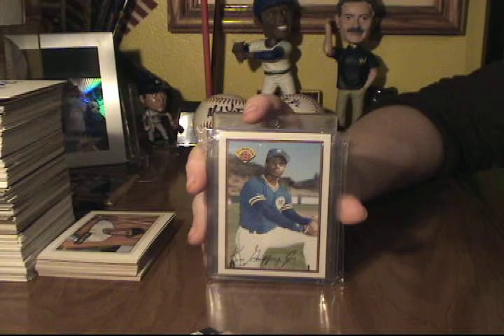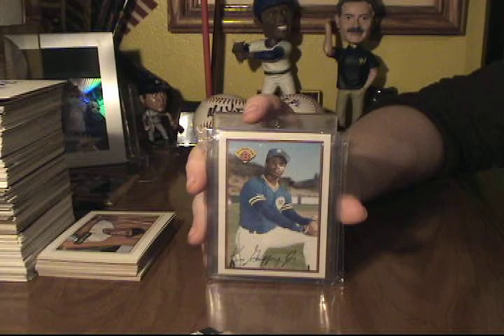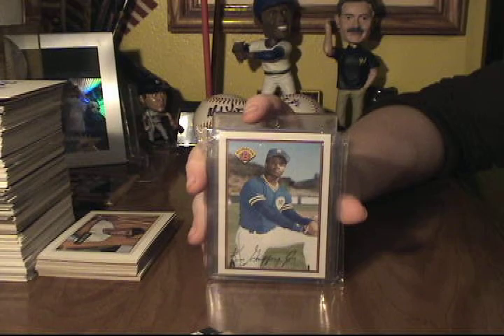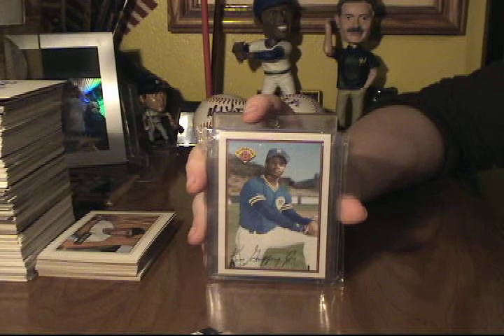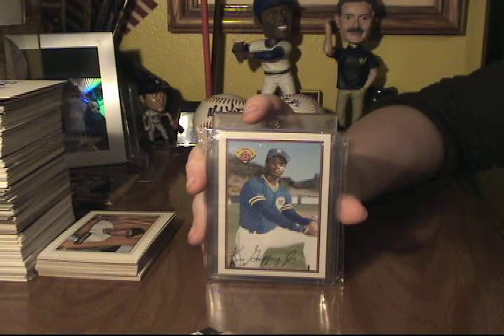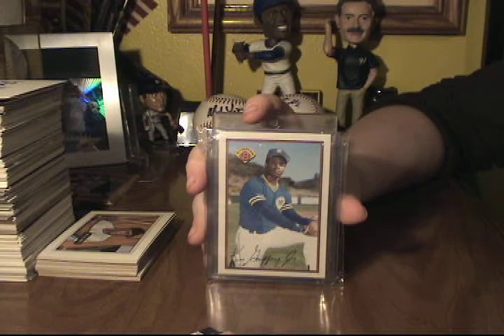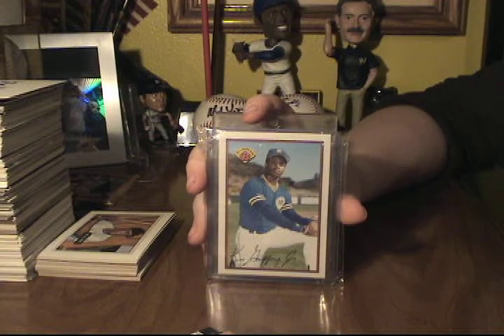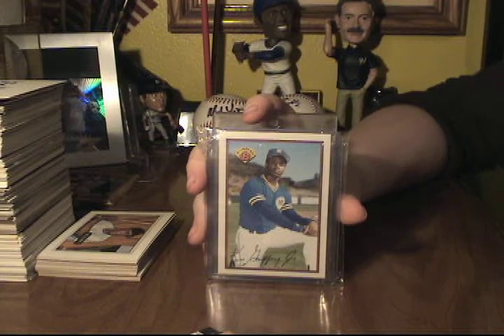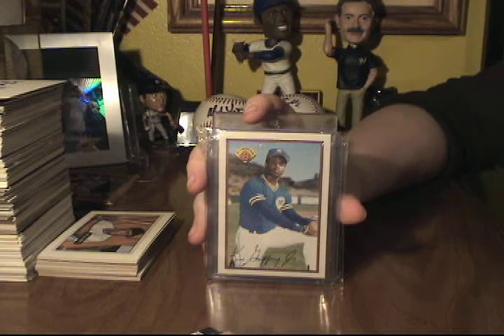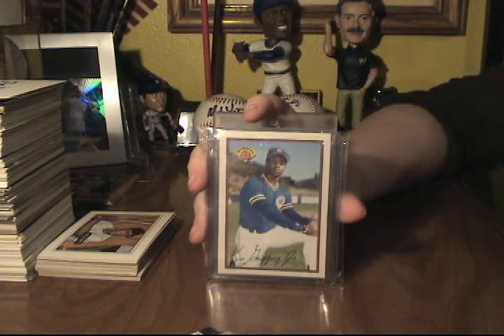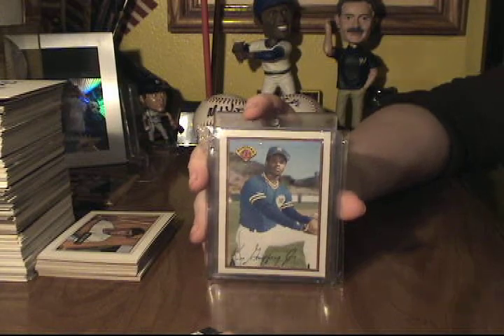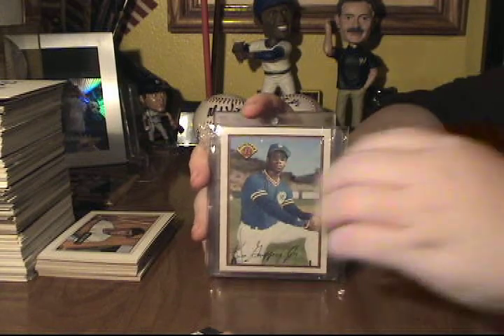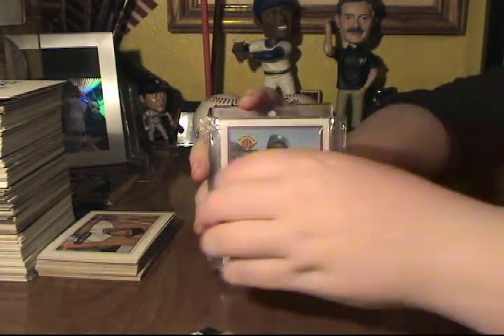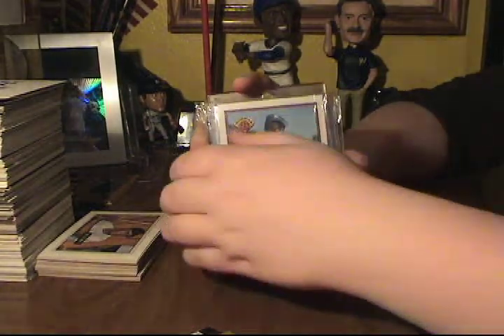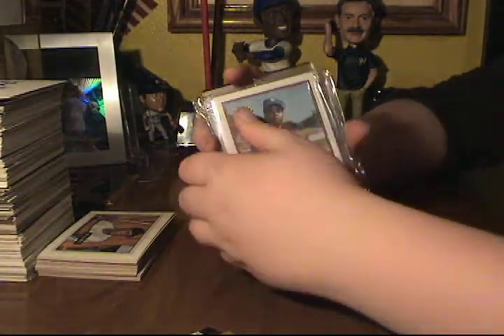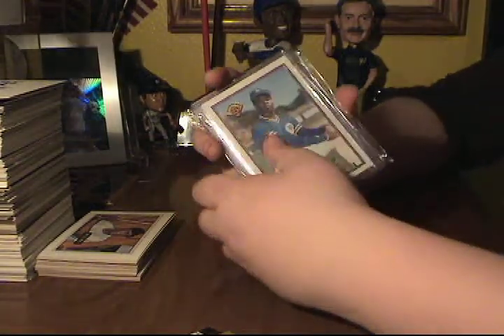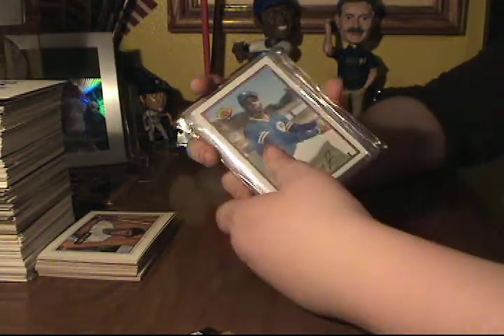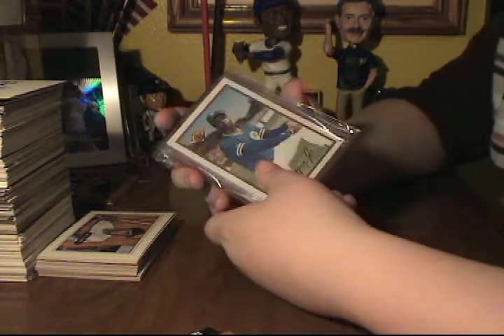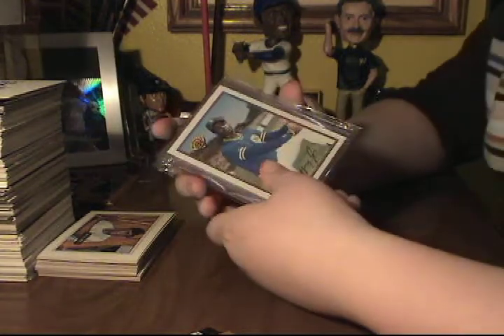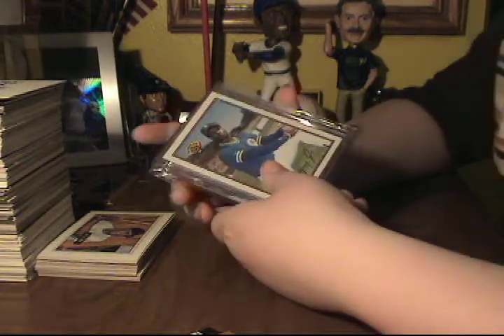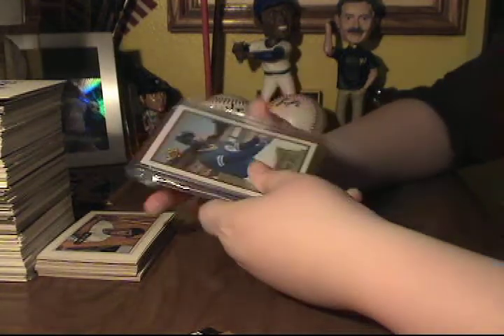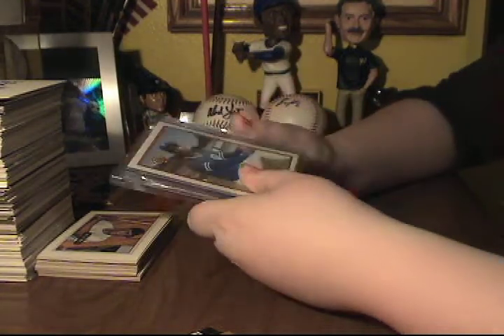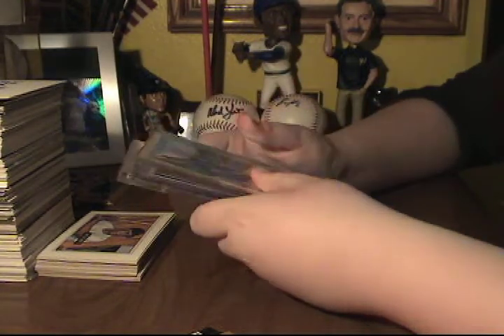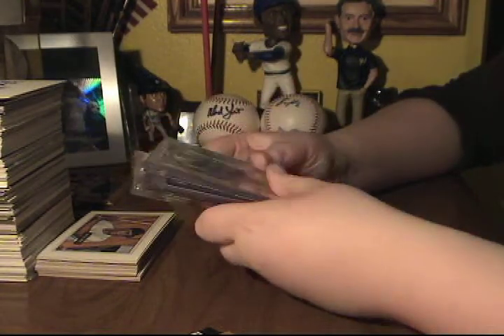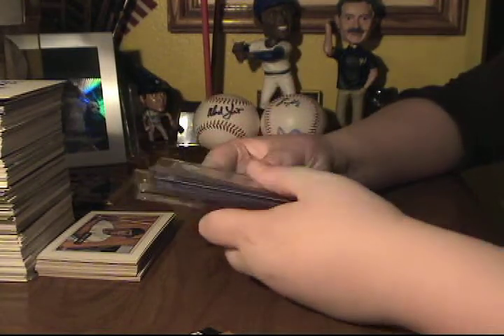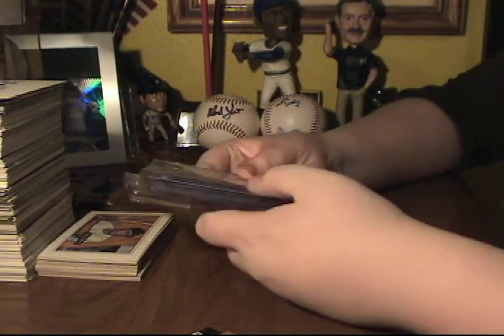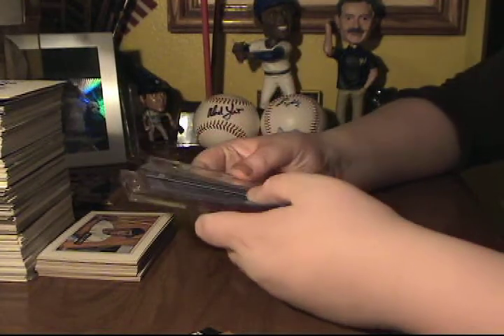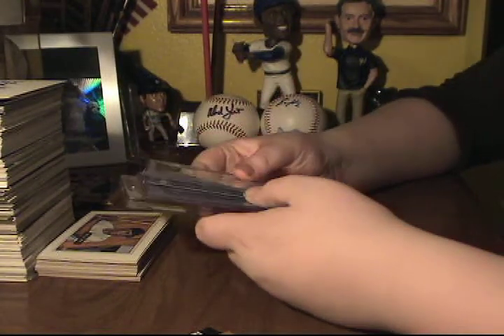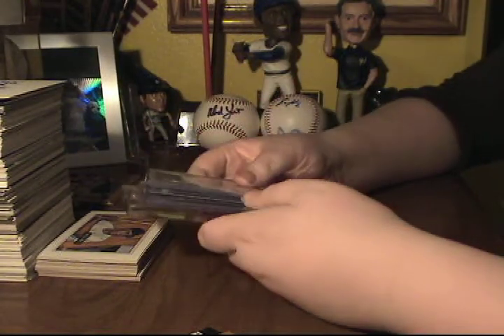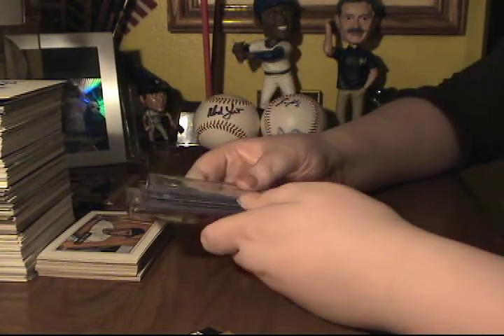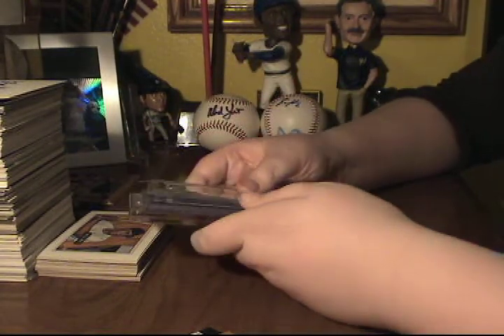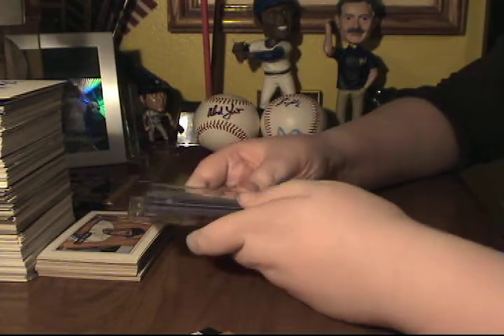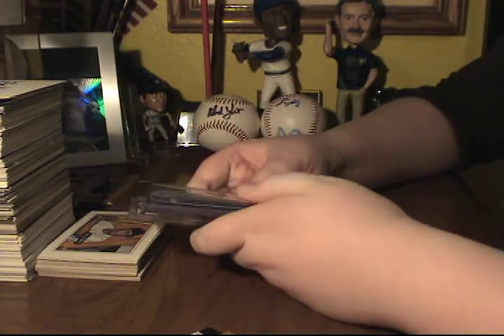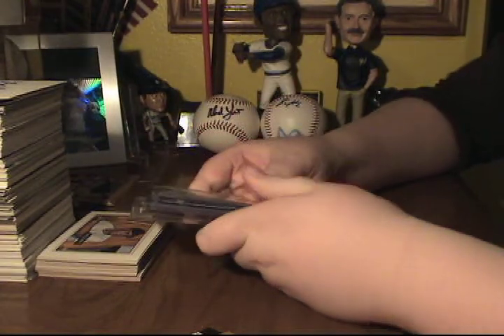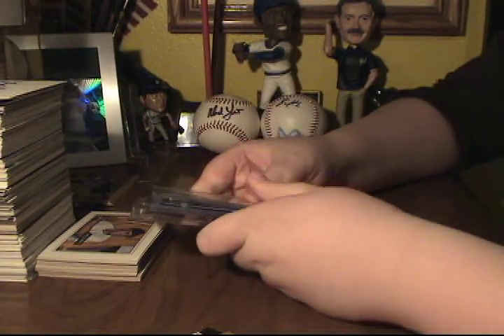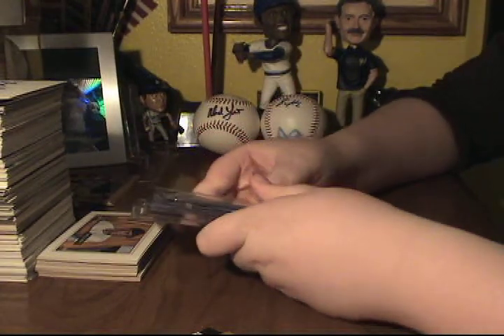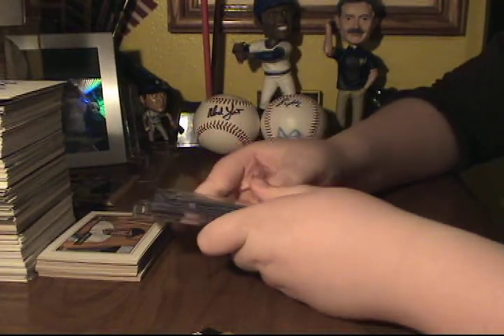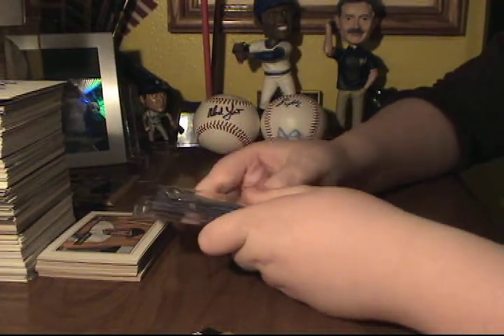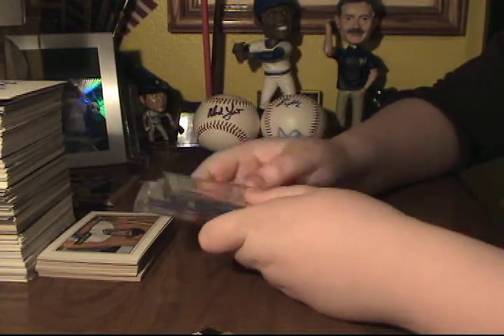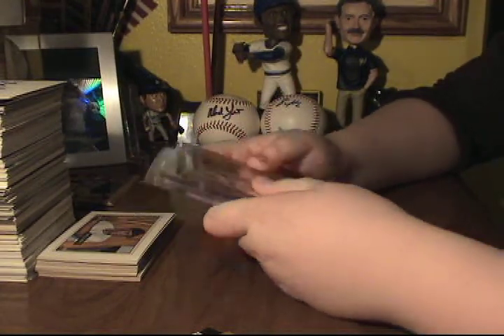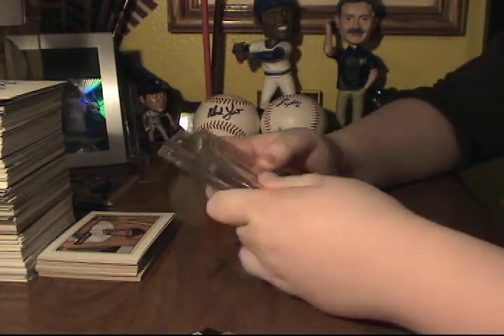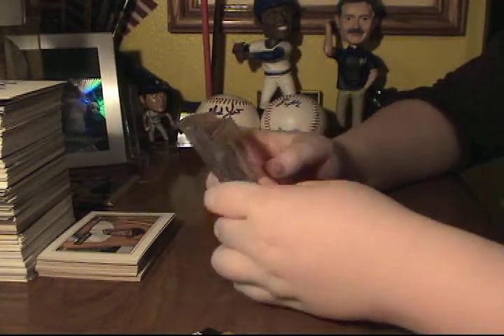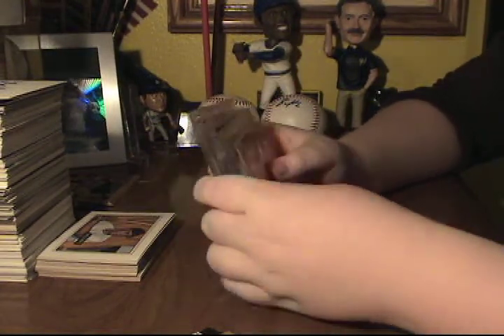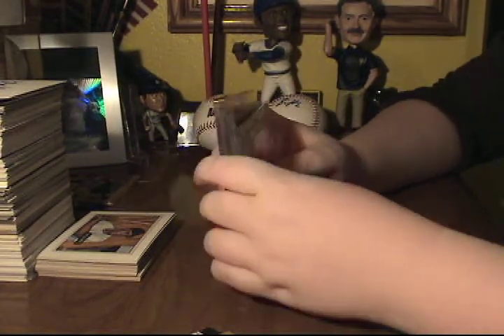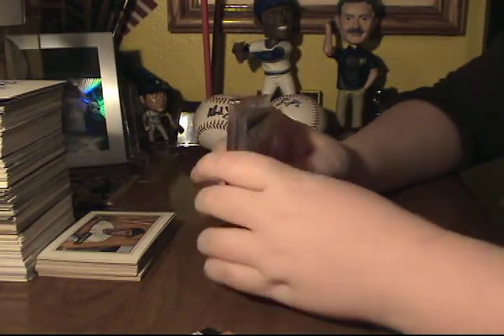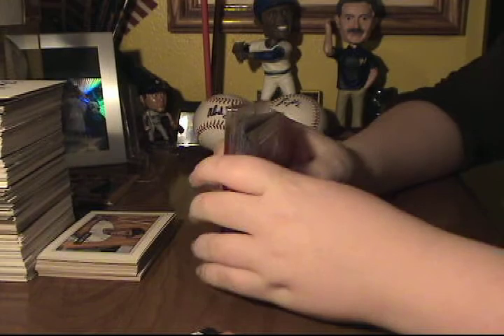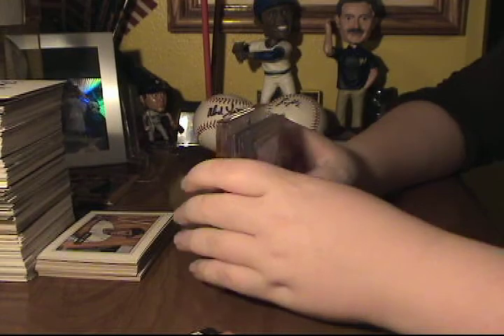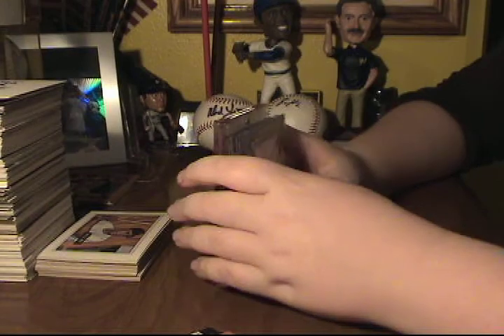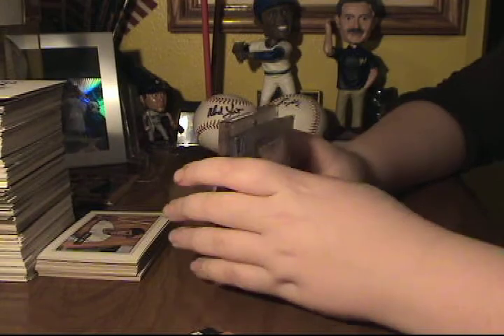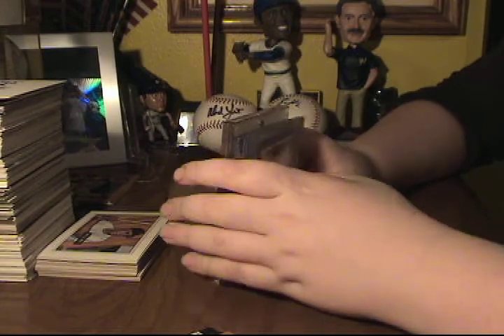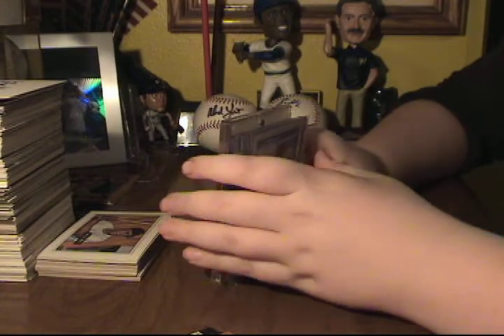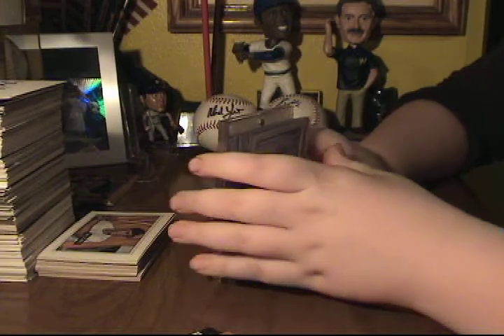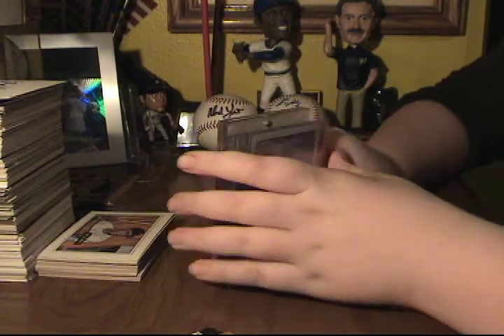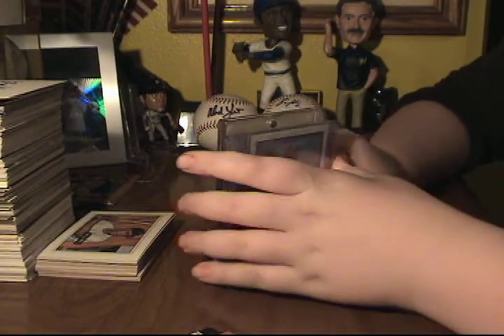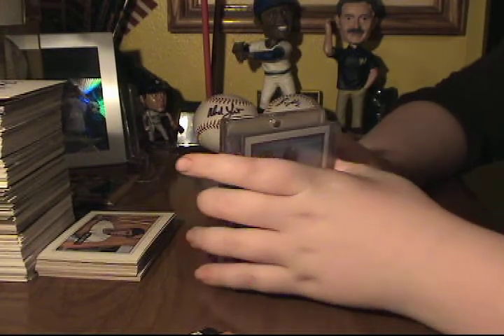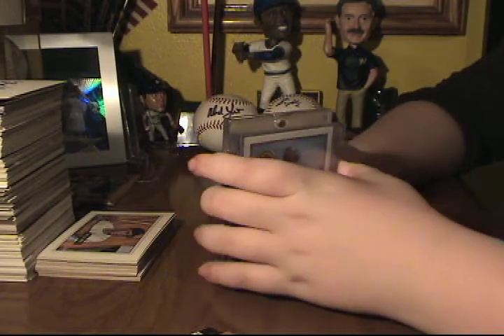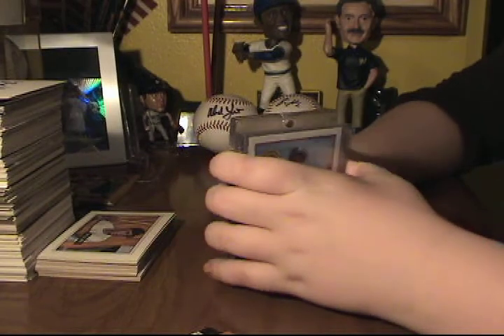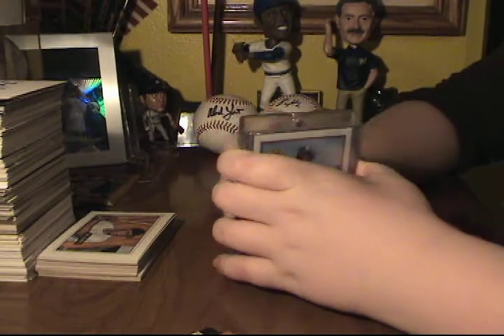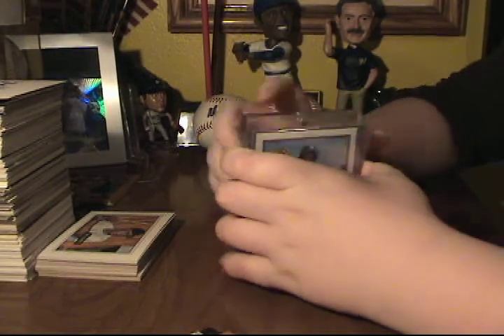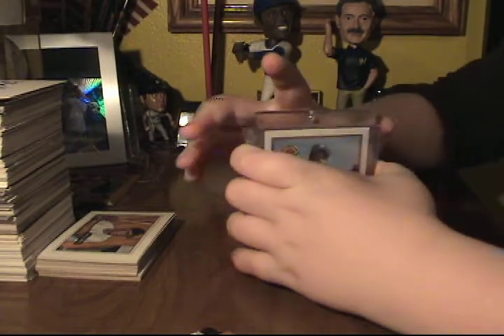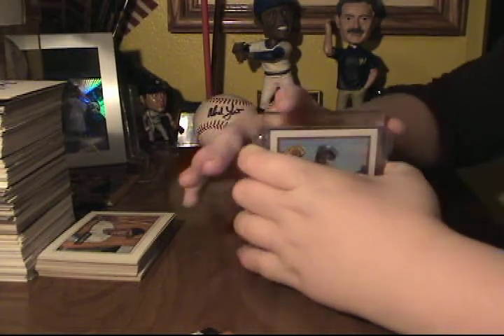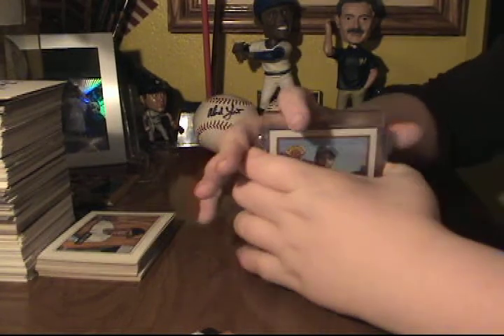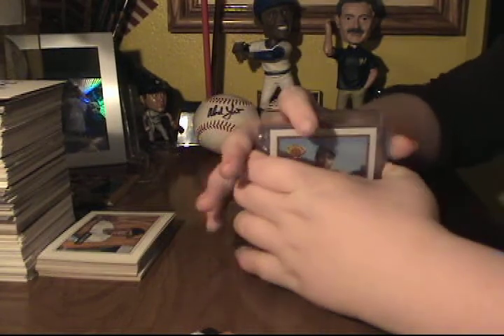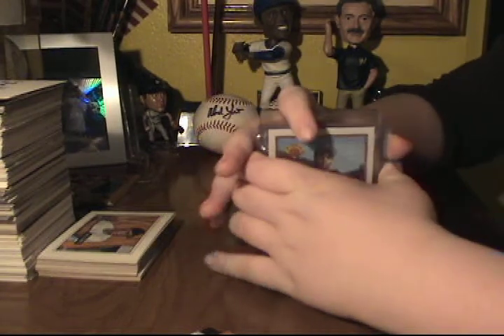Hello guys, this is Baseball Card Fan Dad, here with a recap of a trip to the hobby shop.